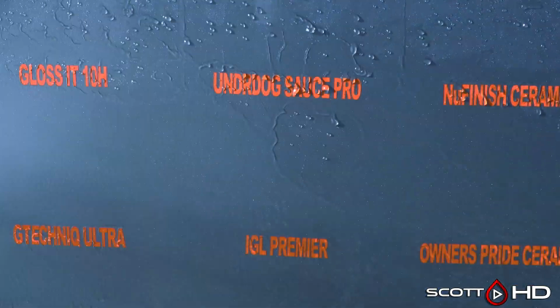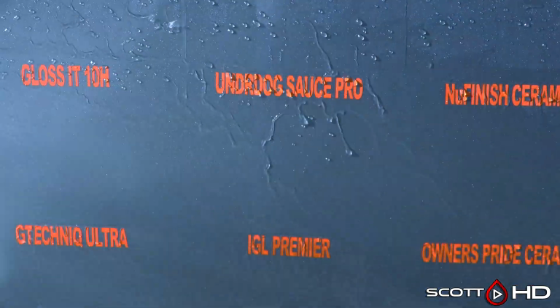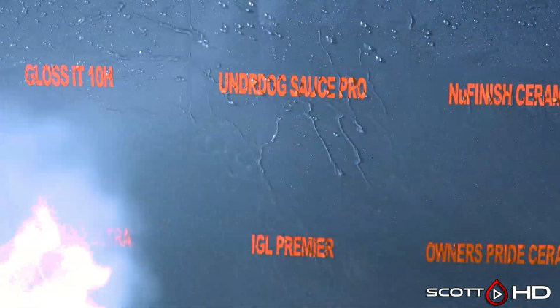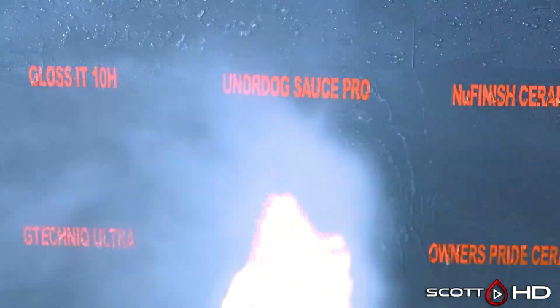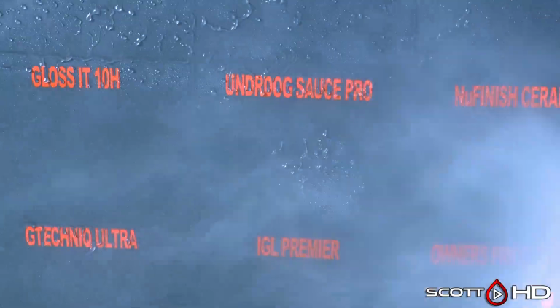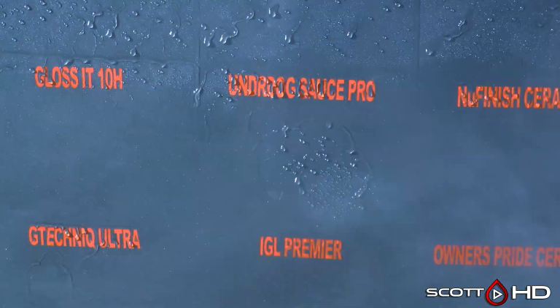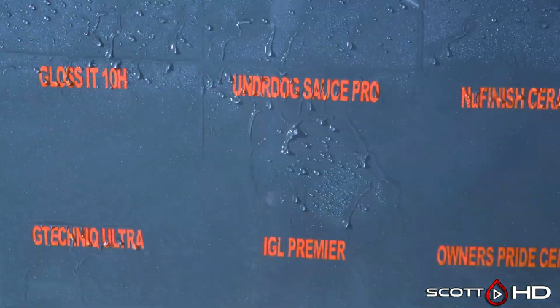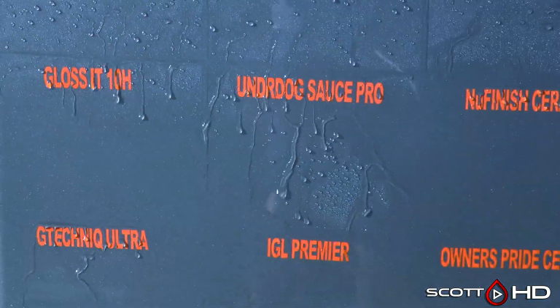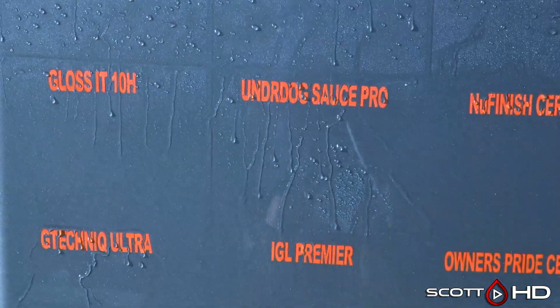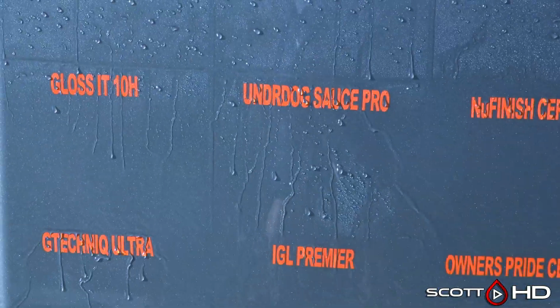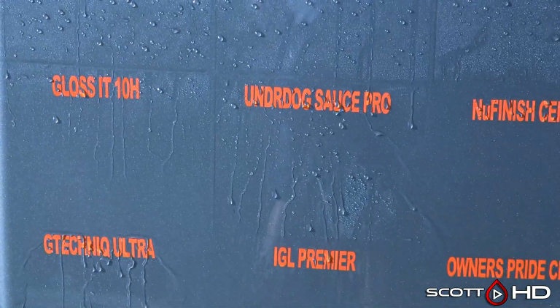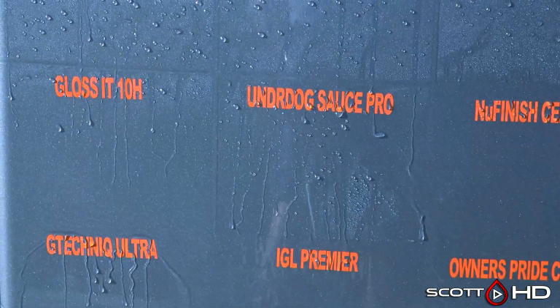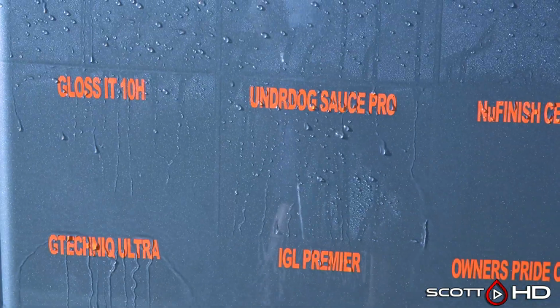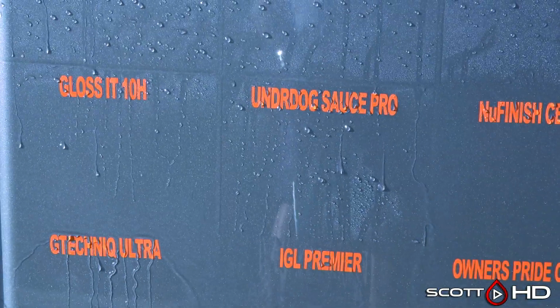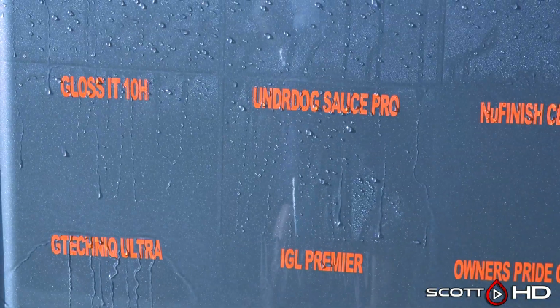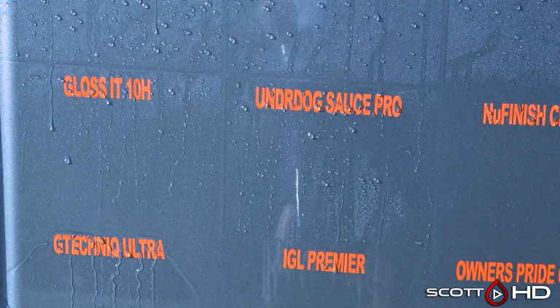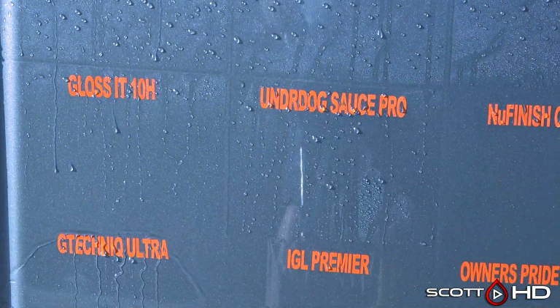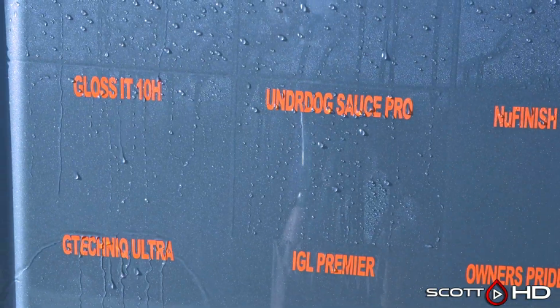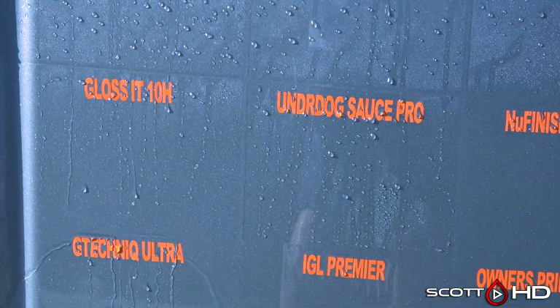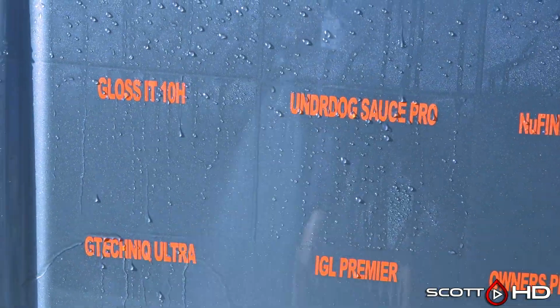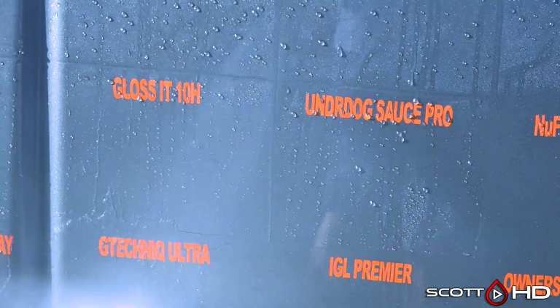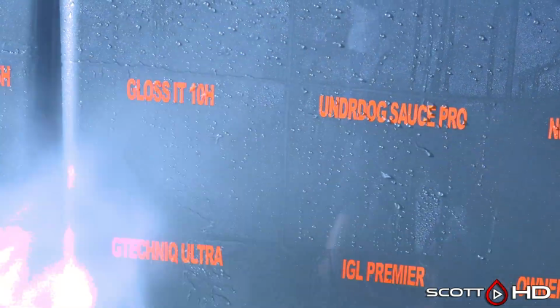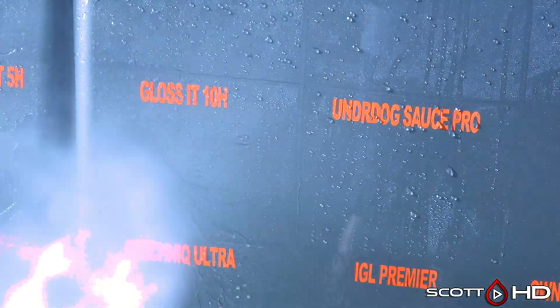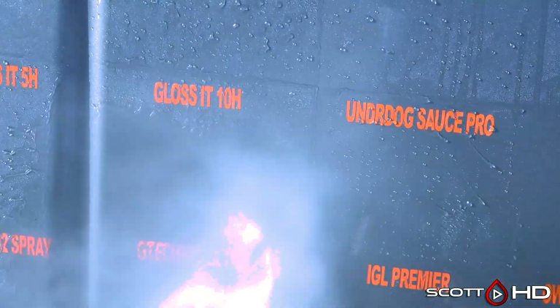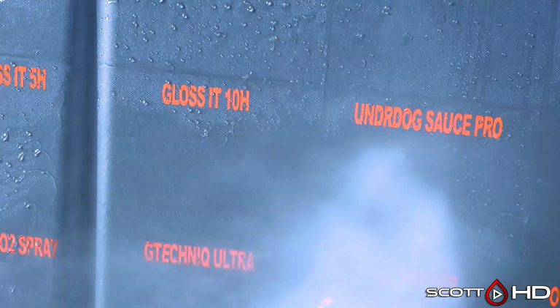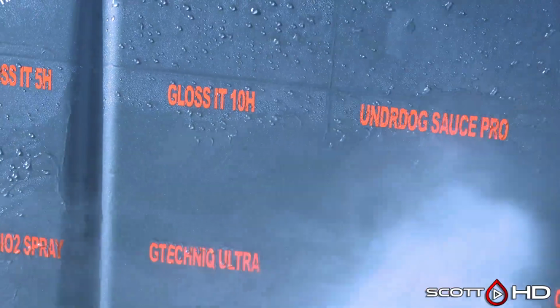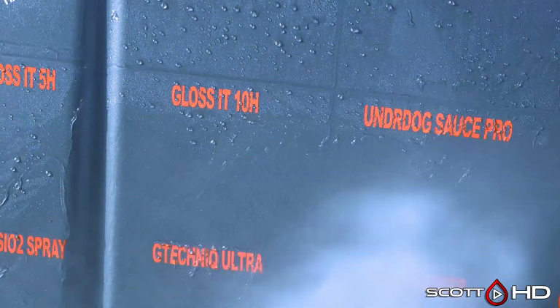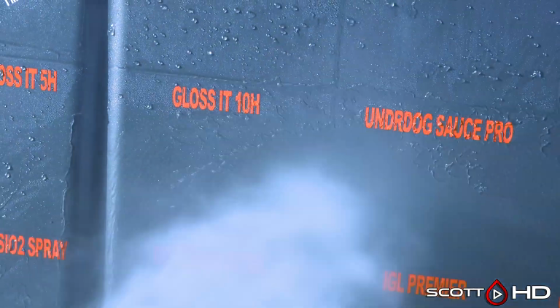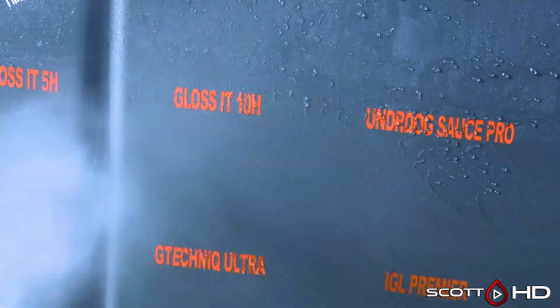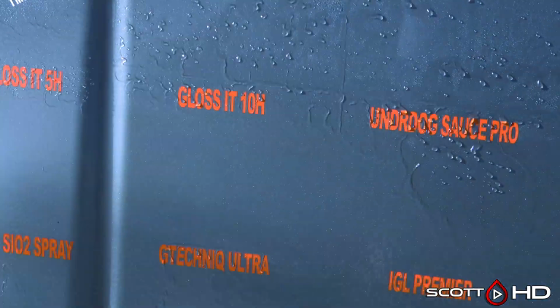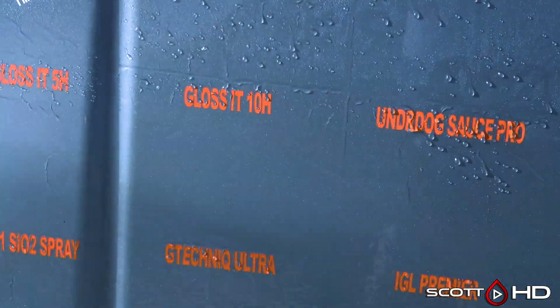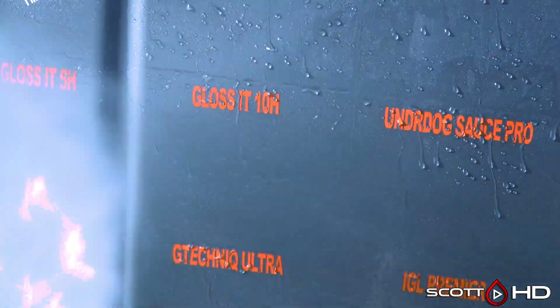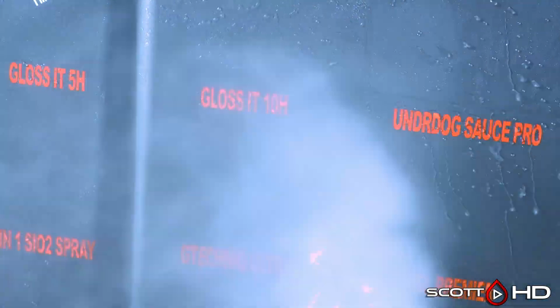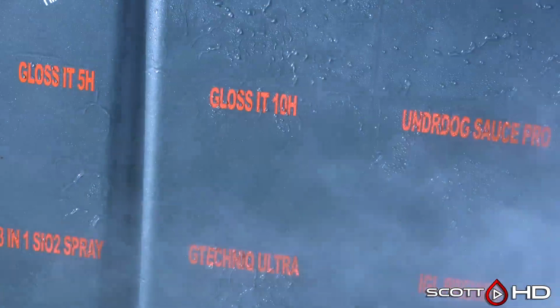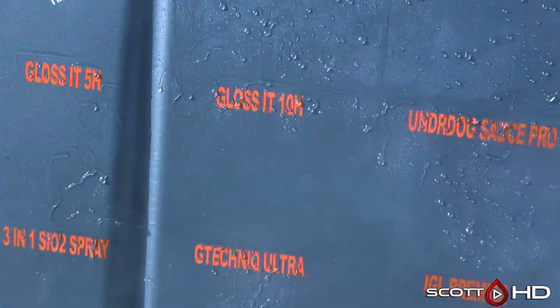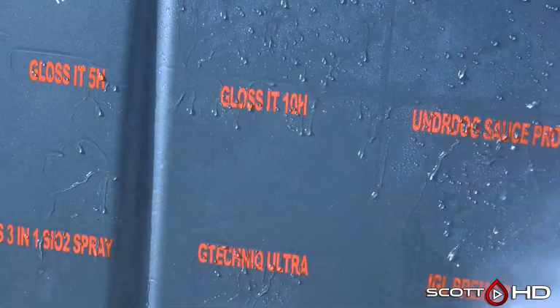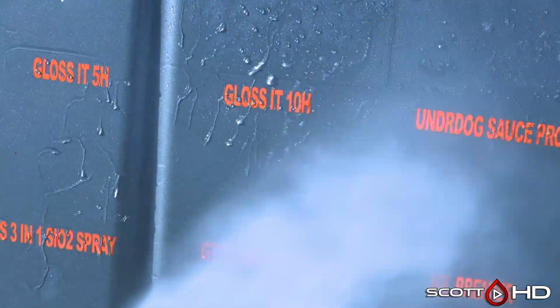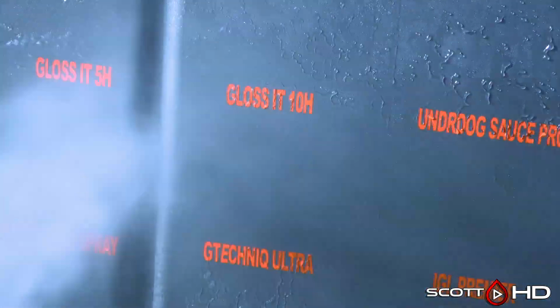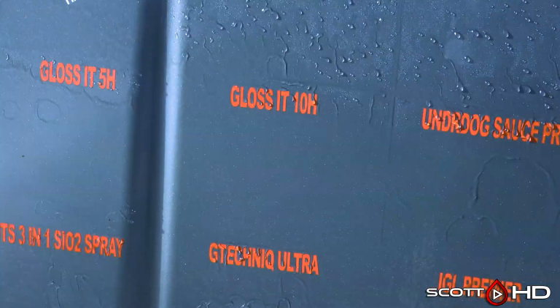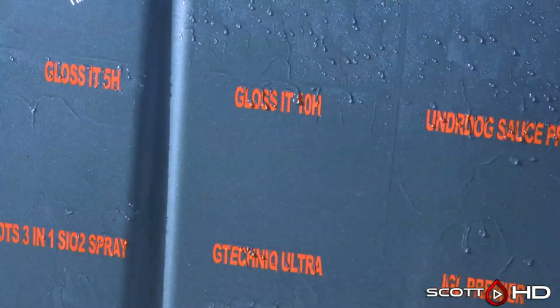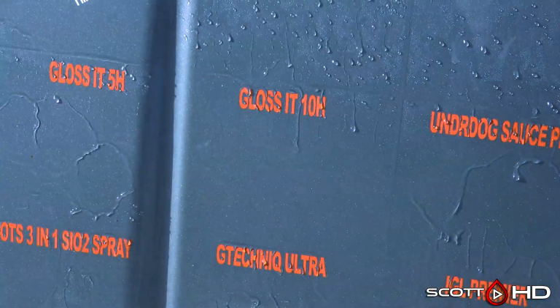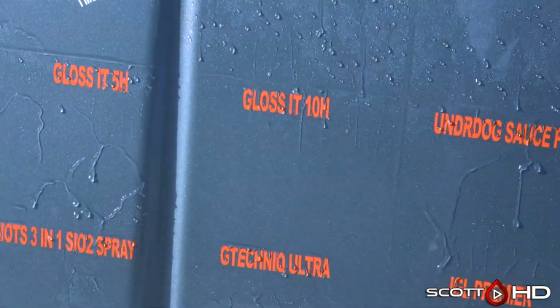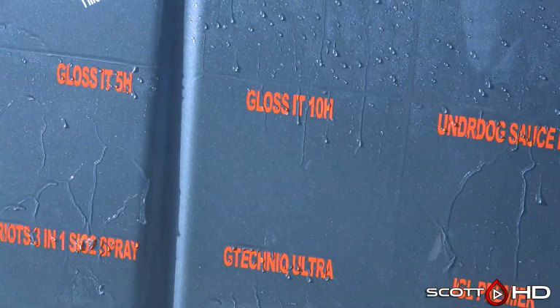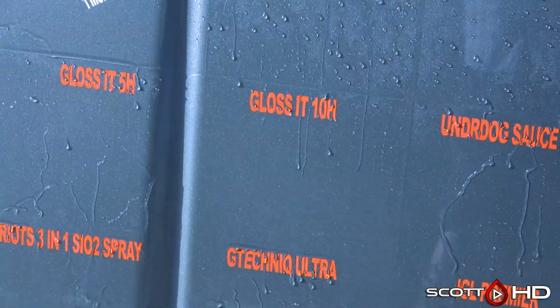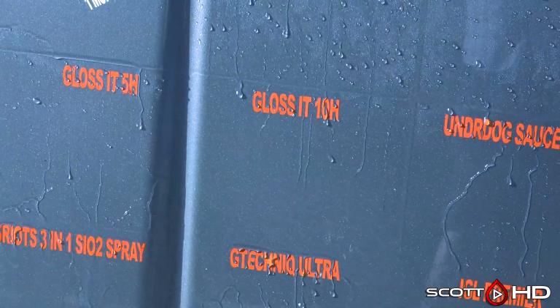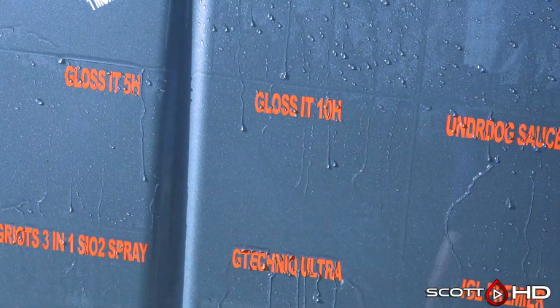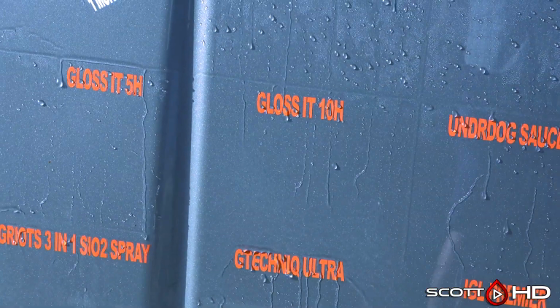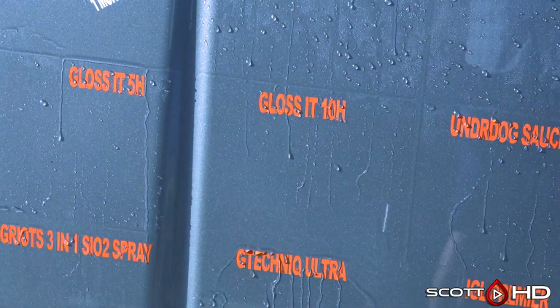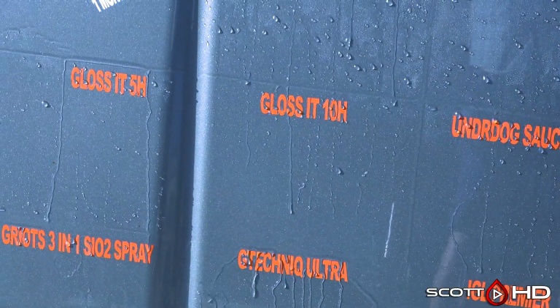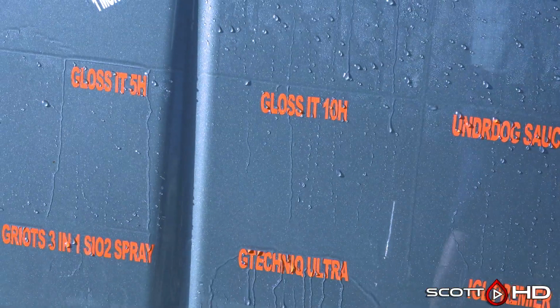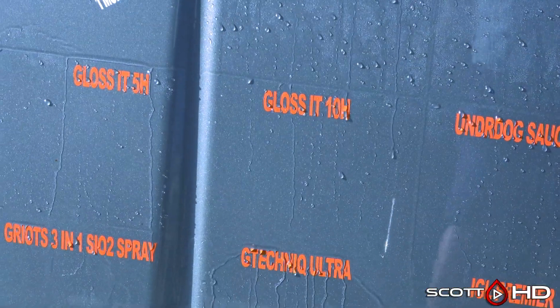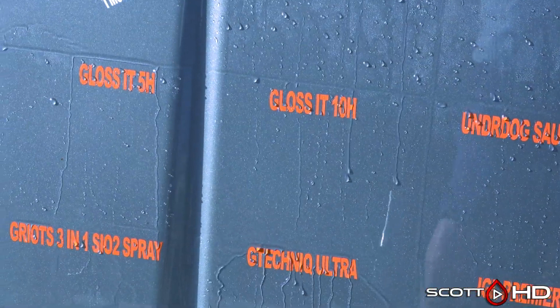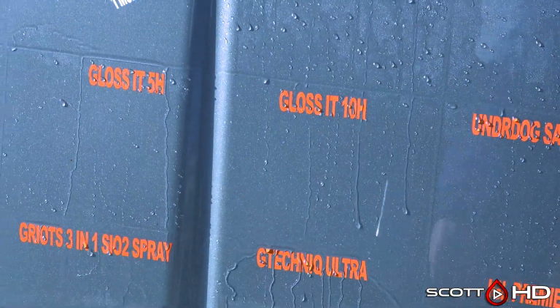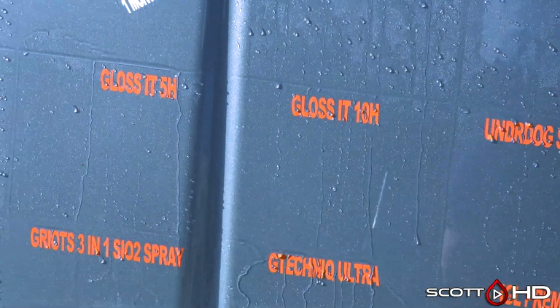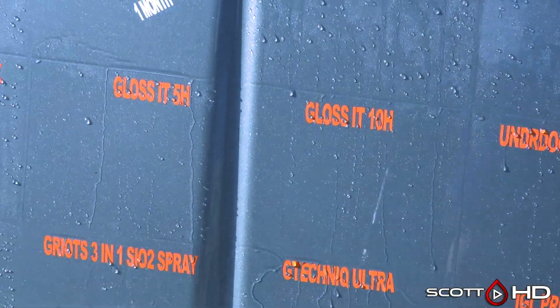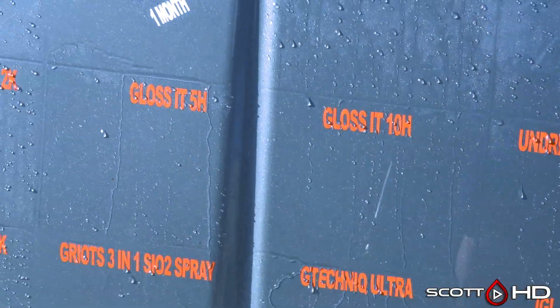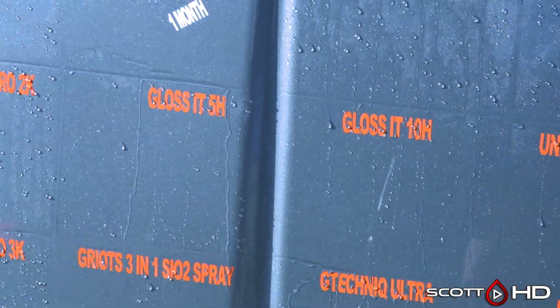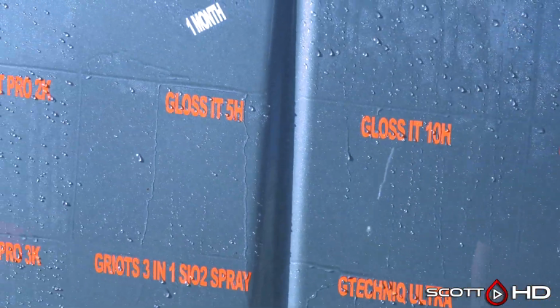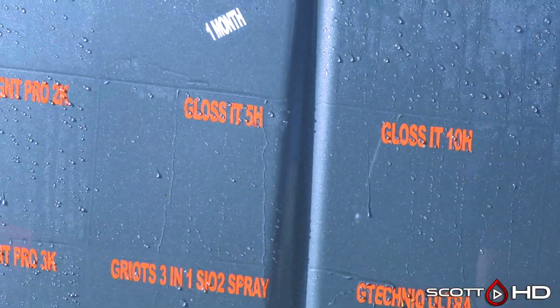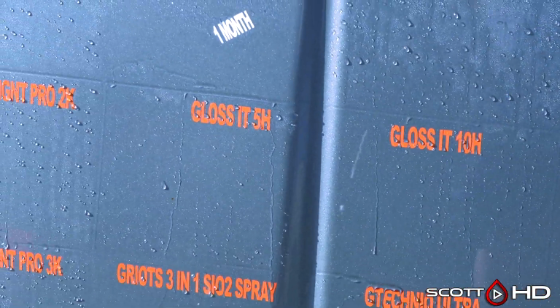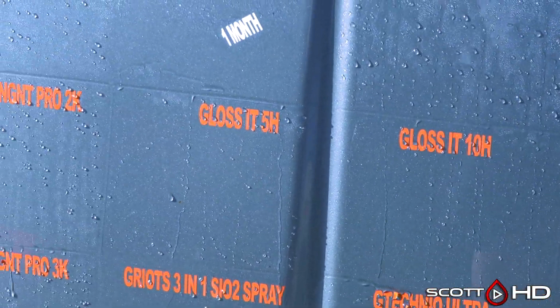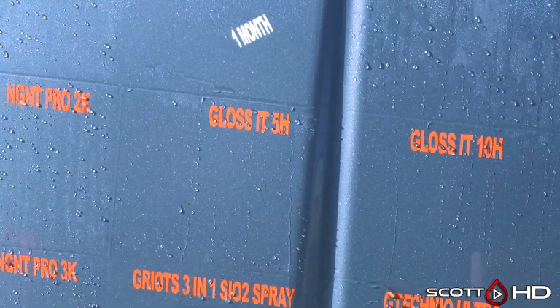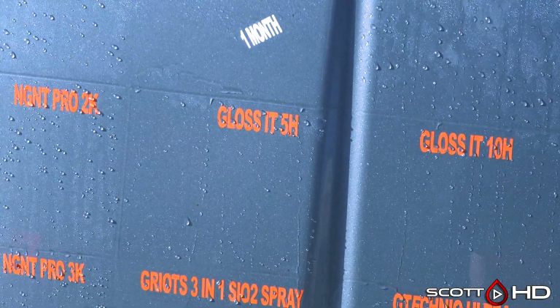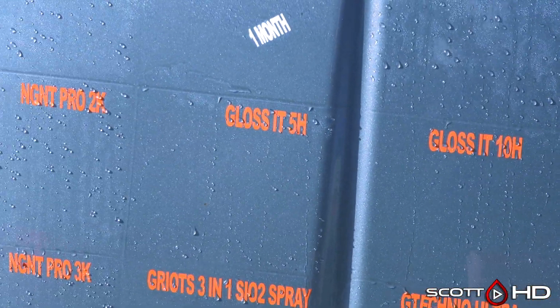Glossat 10H, which is a professional-only product, is next to their Glossat 5H, which is not a professional-only product.